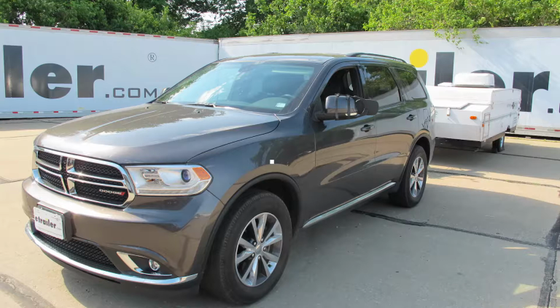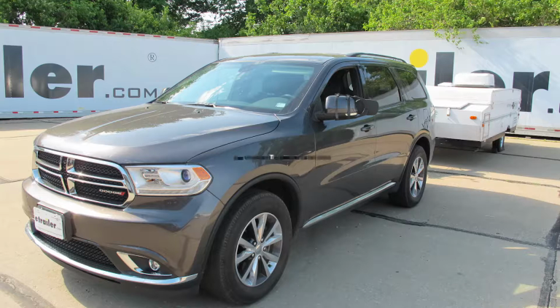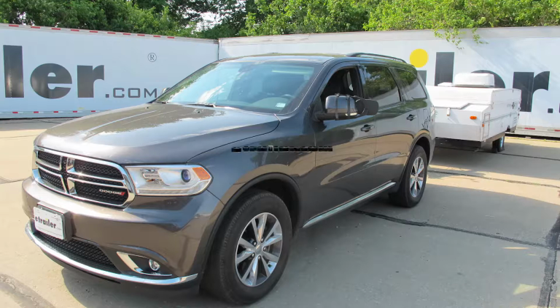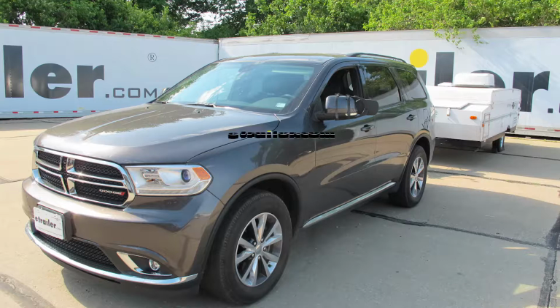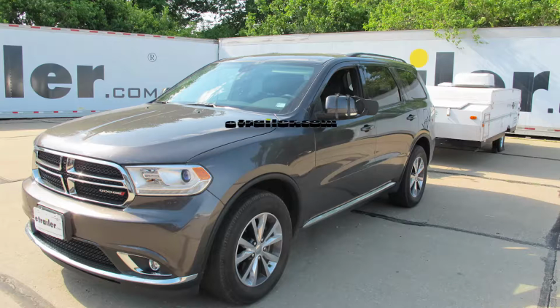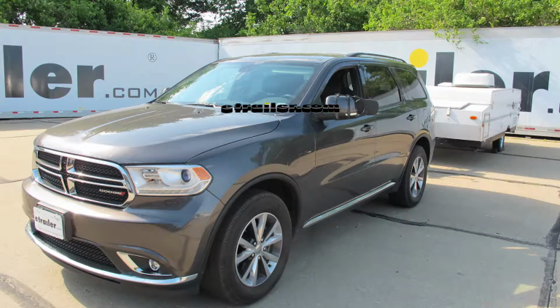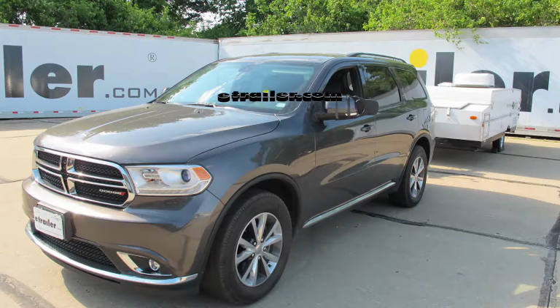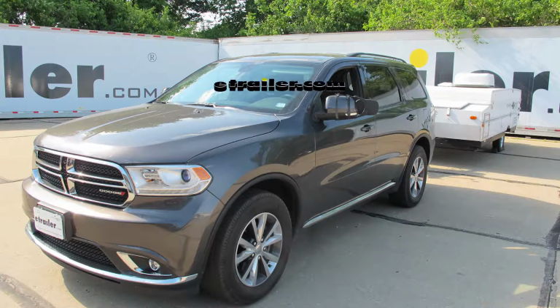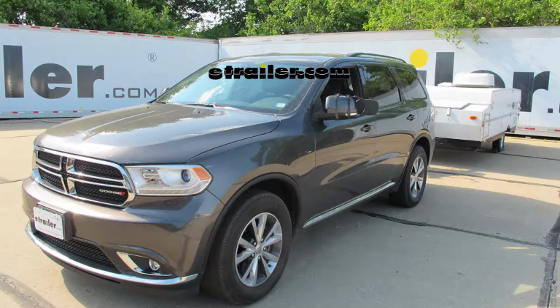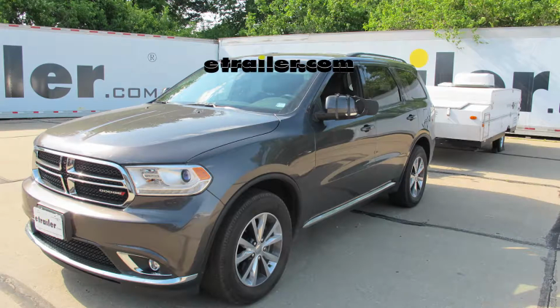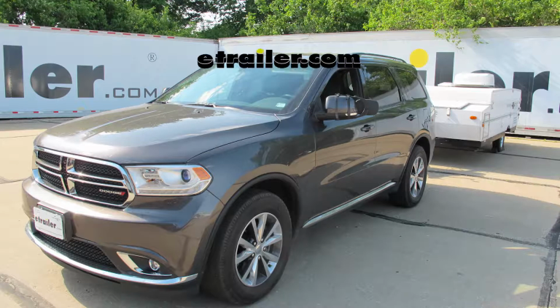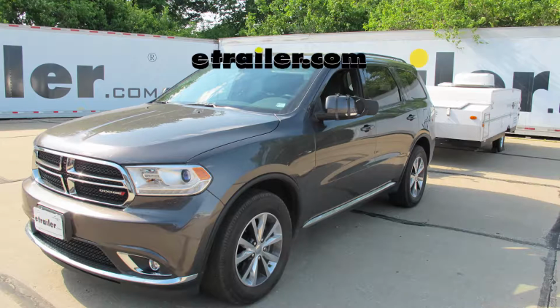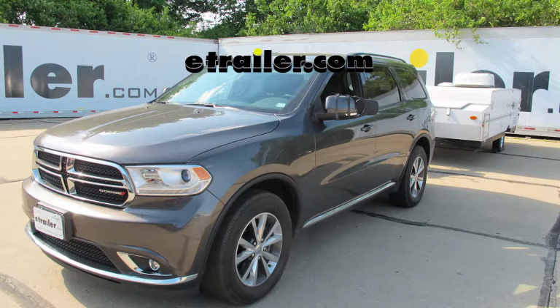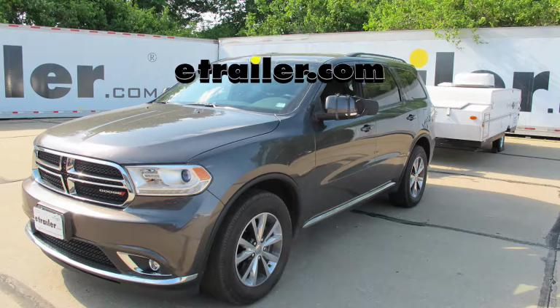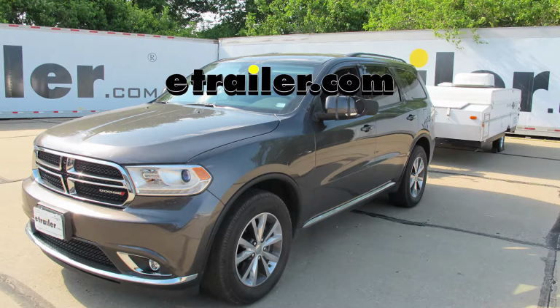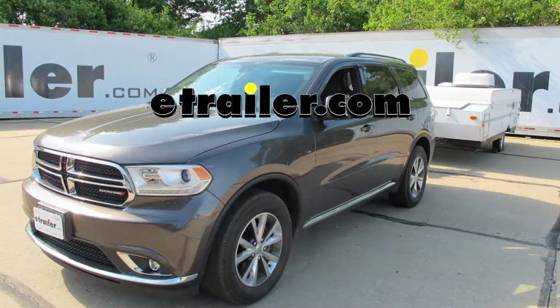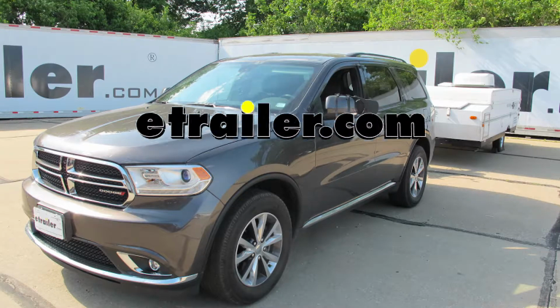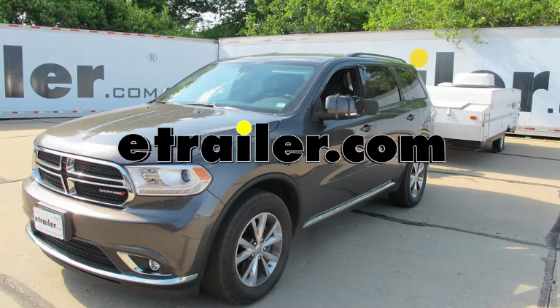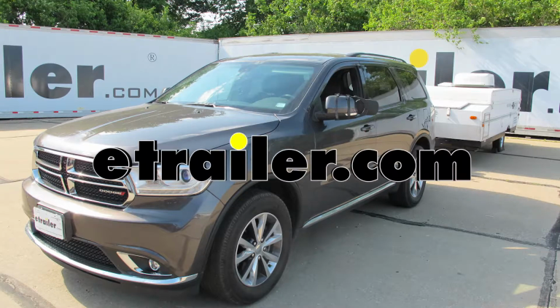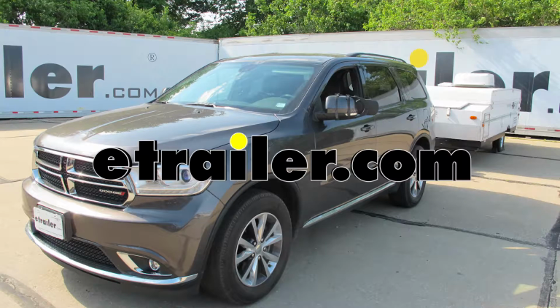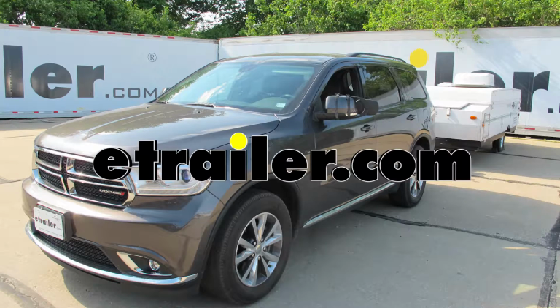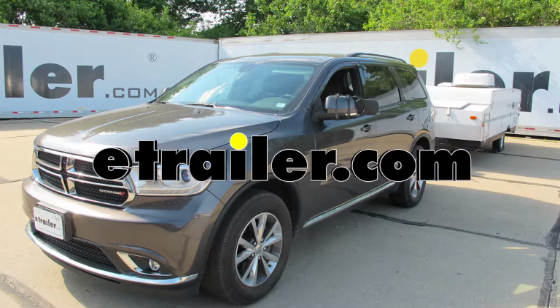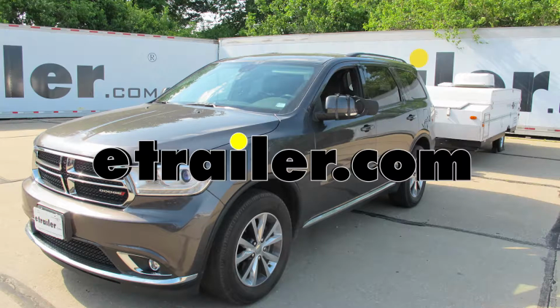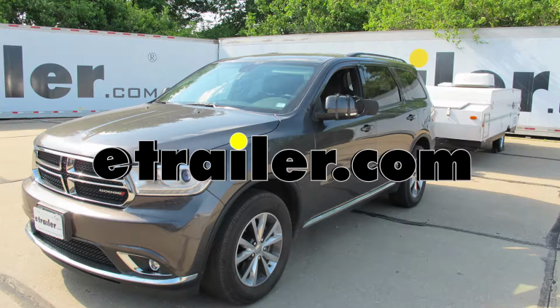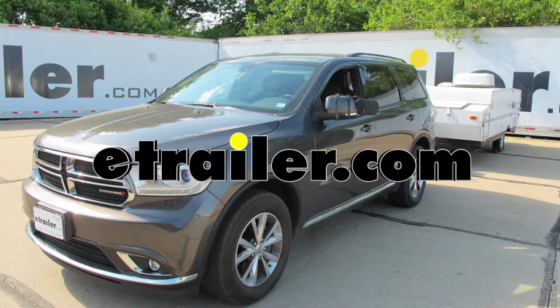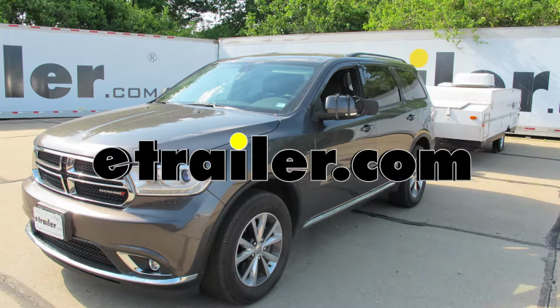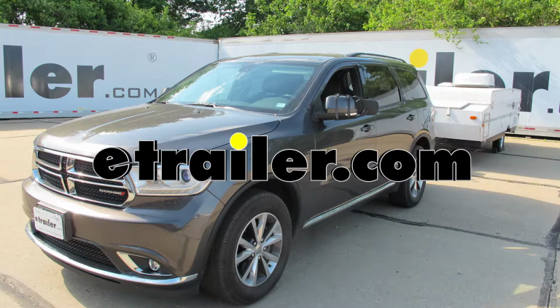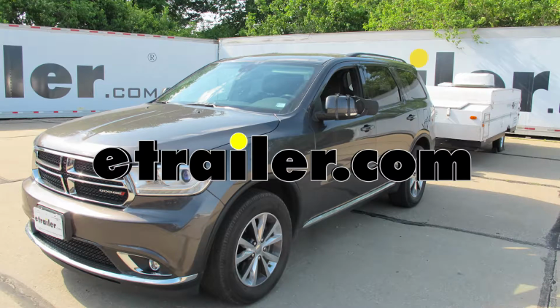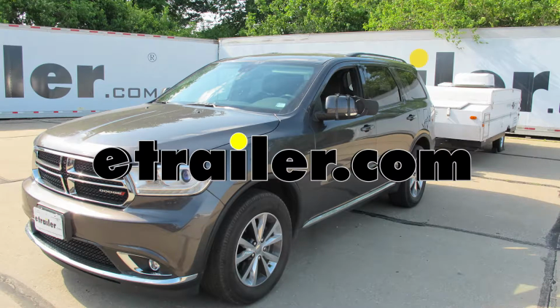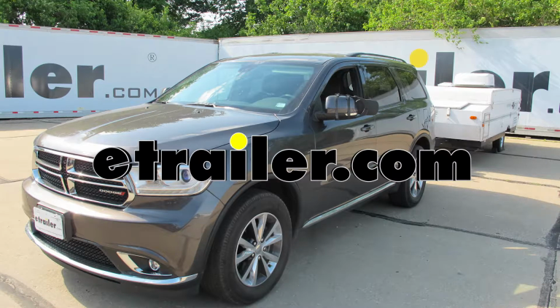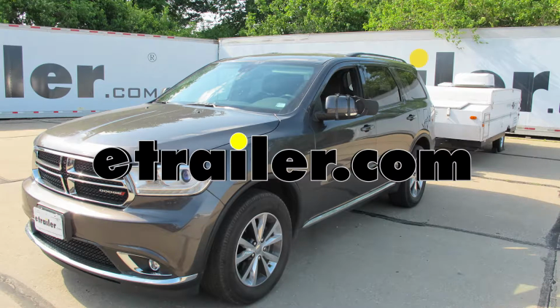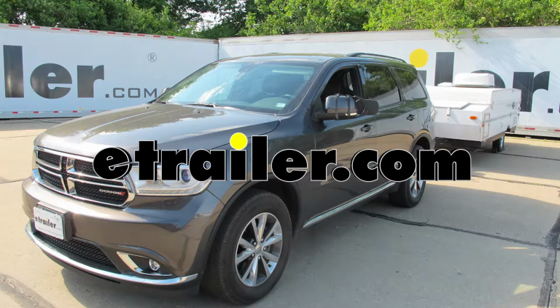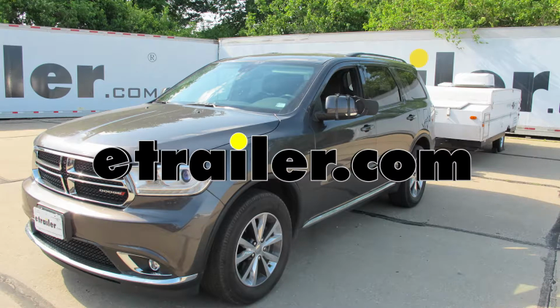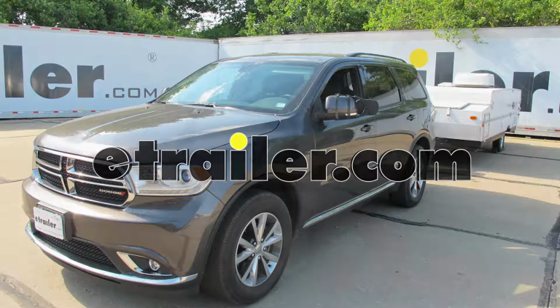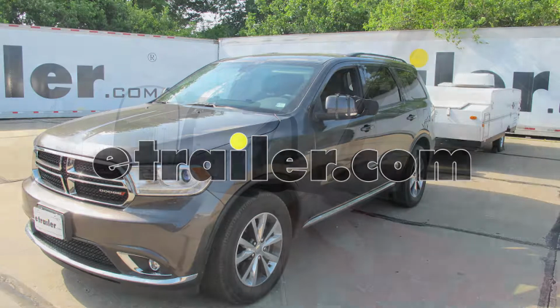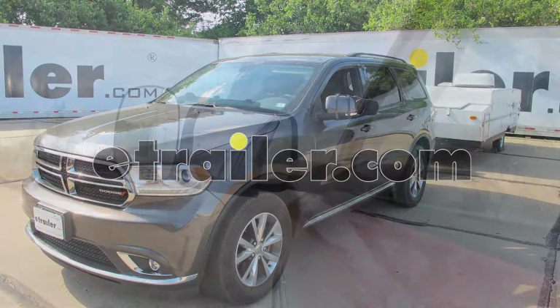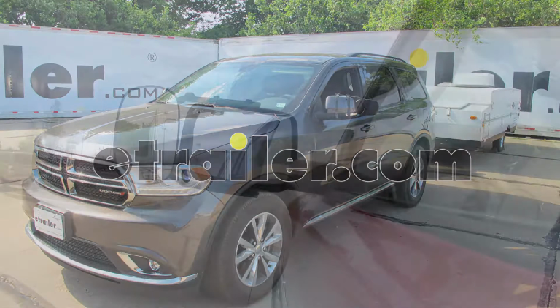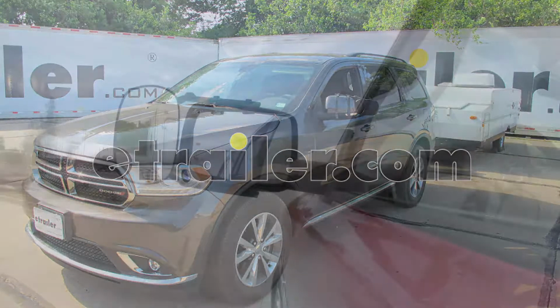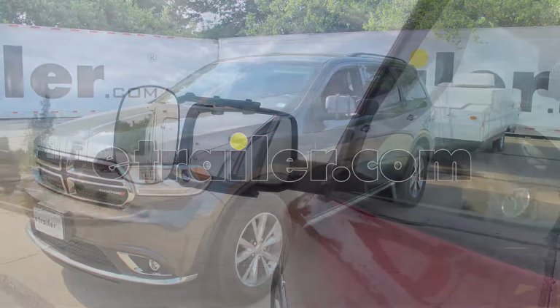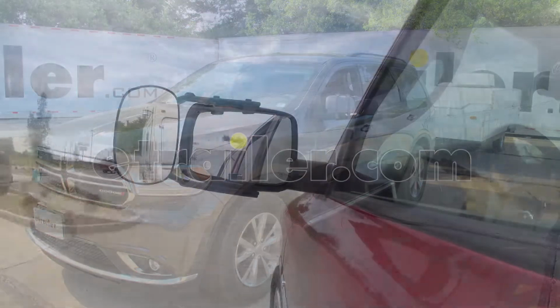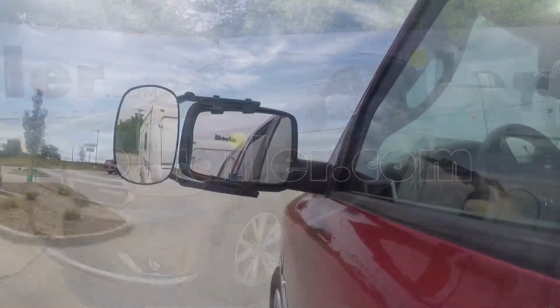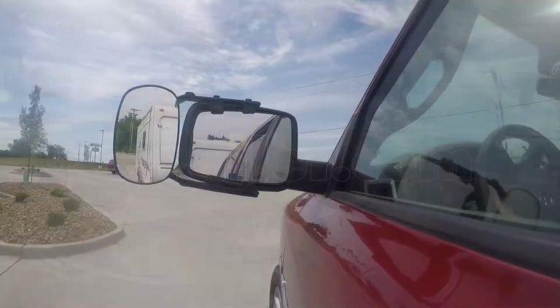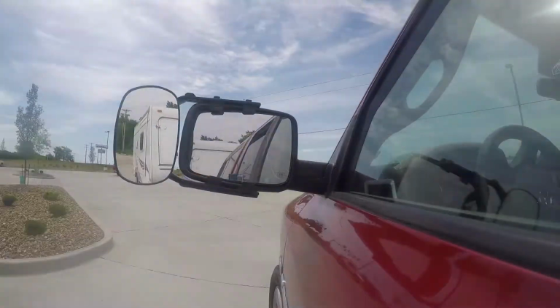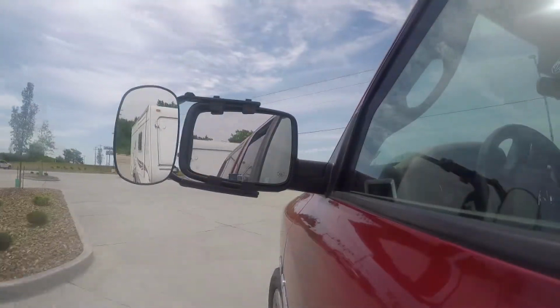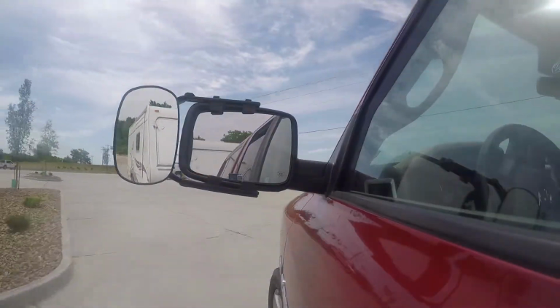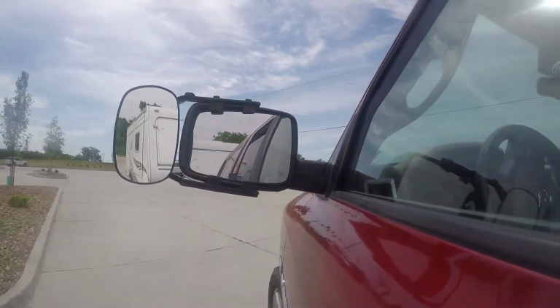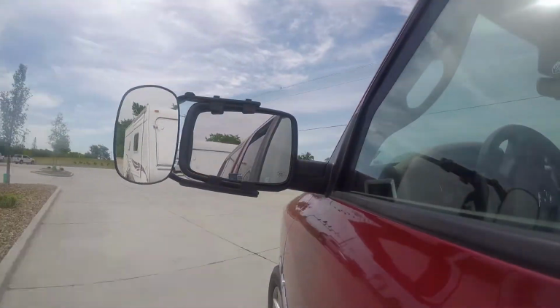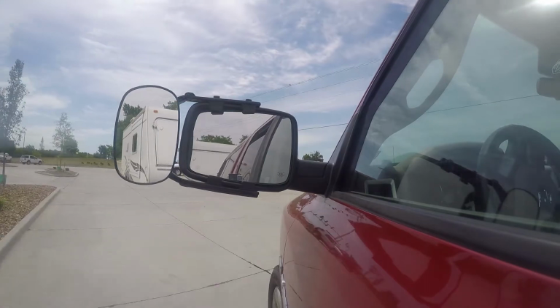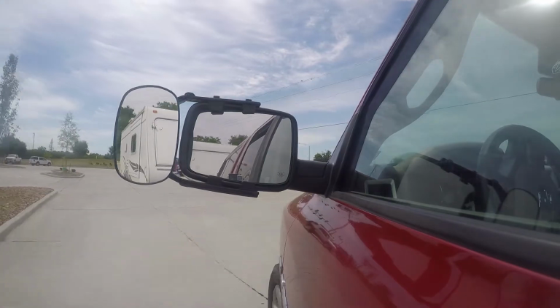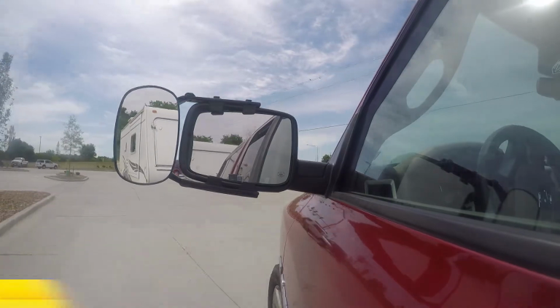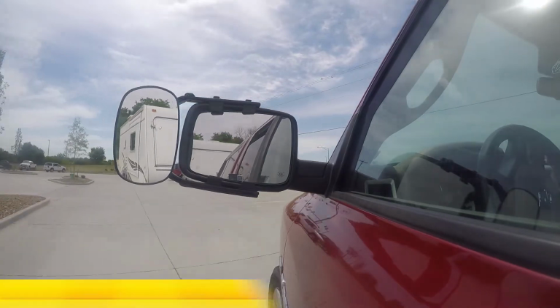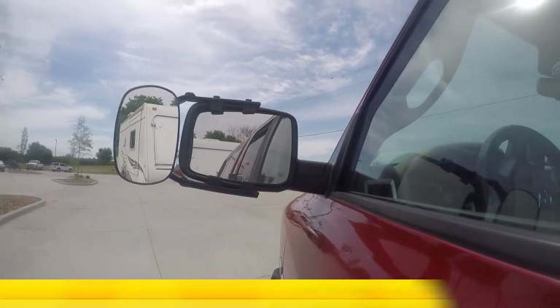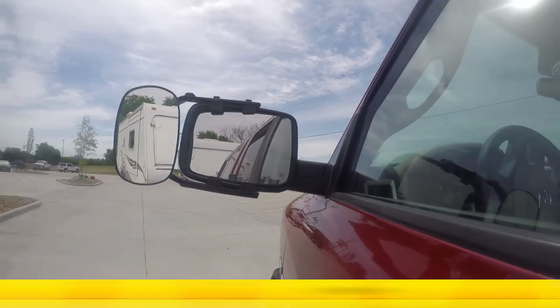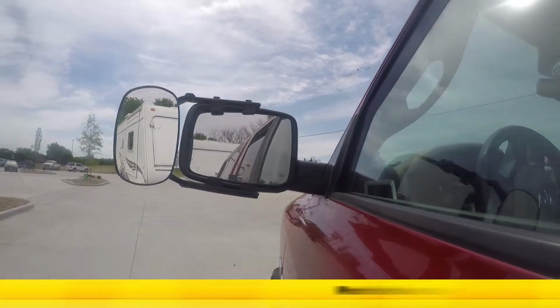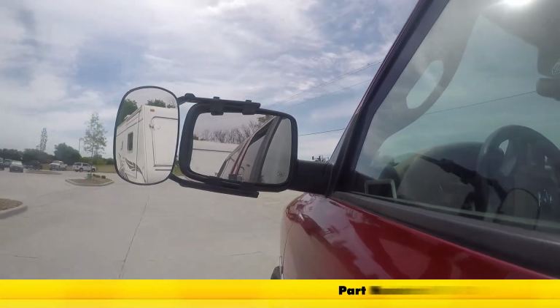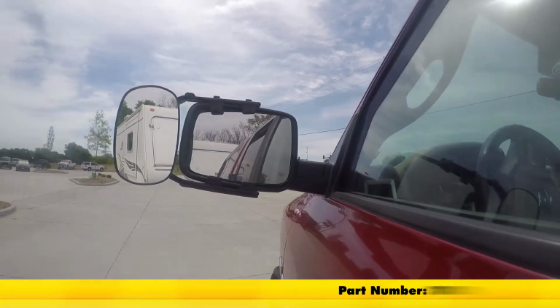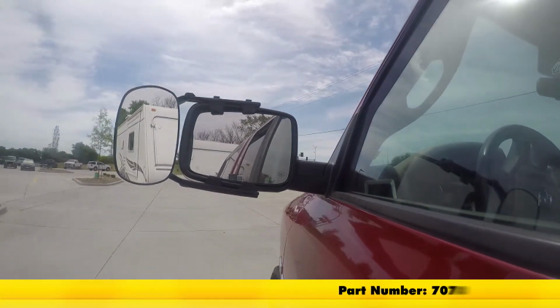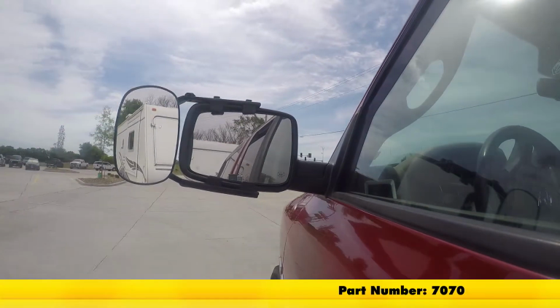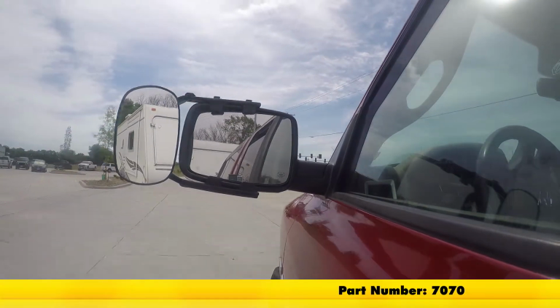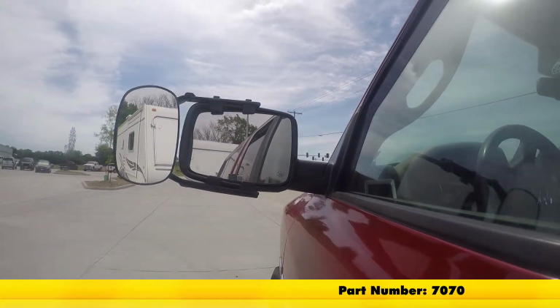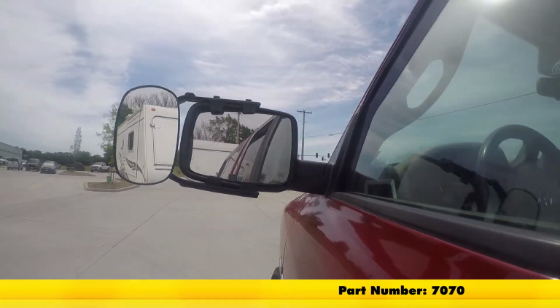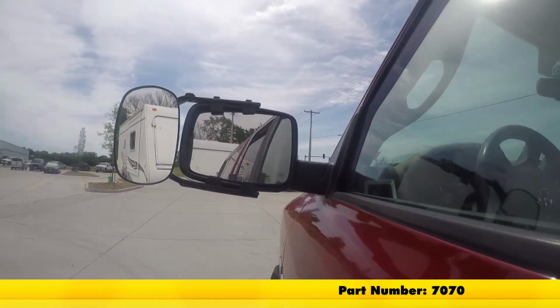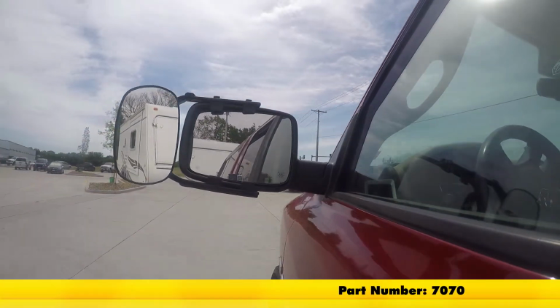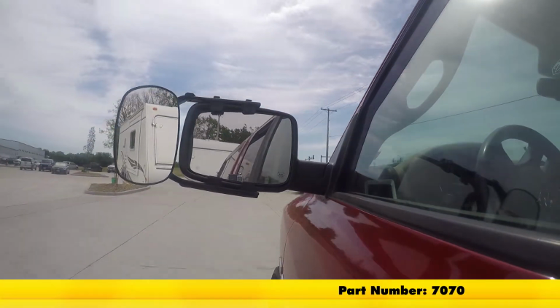Today in our 2016 Dodge Durango, we'll be taking a look at and showing you how to install the SEPA towing mirror, part number 7070.